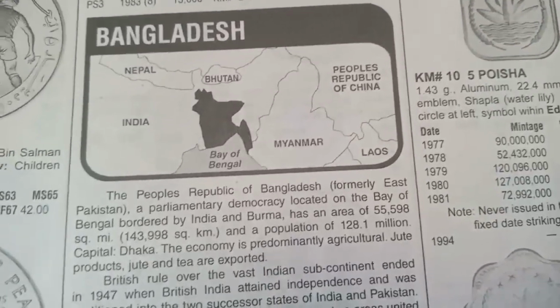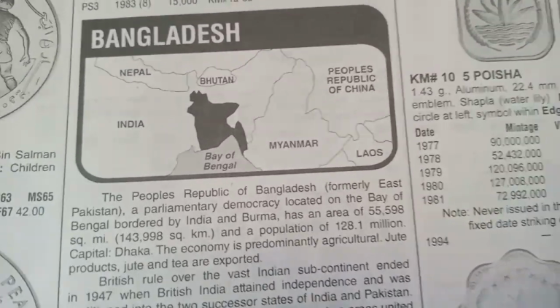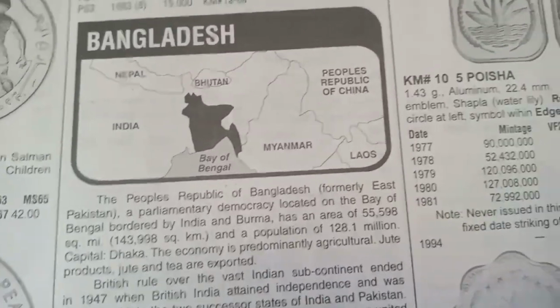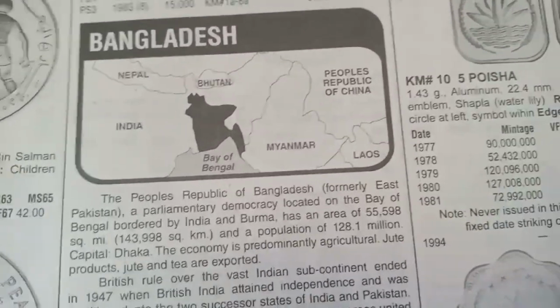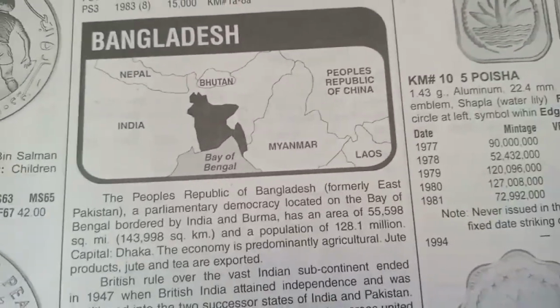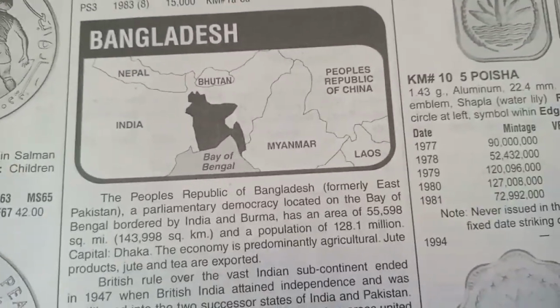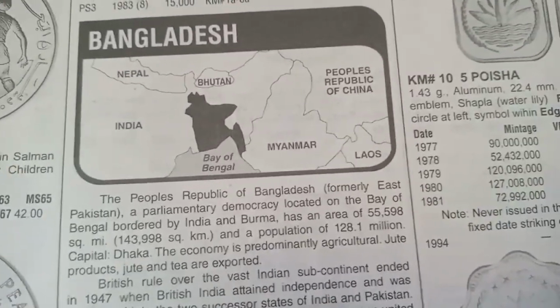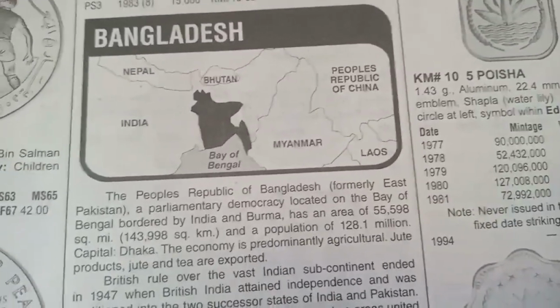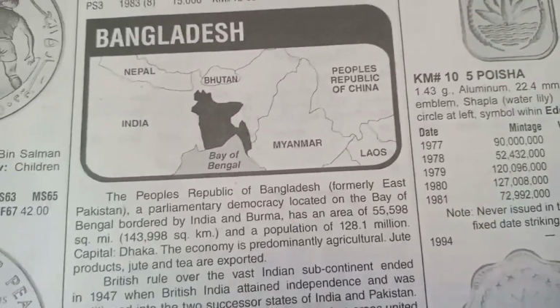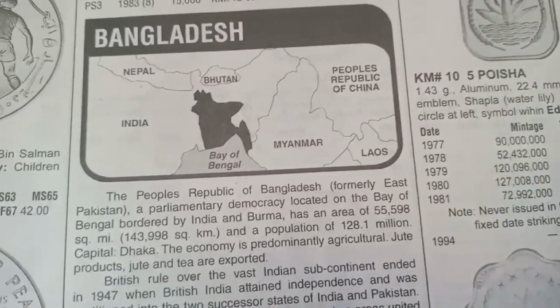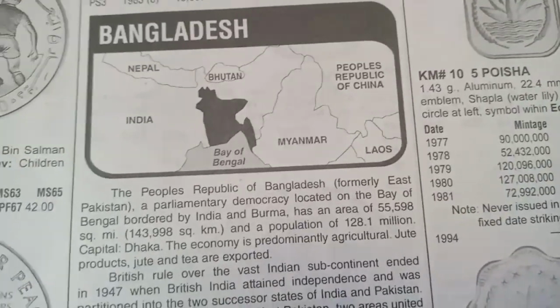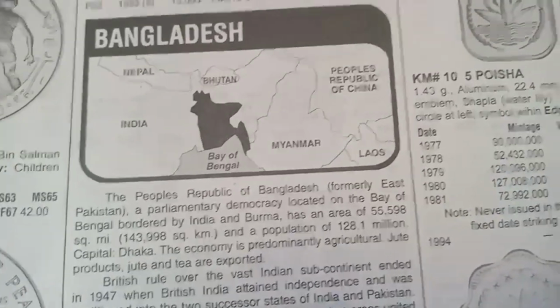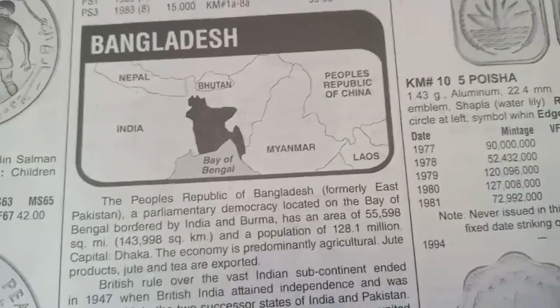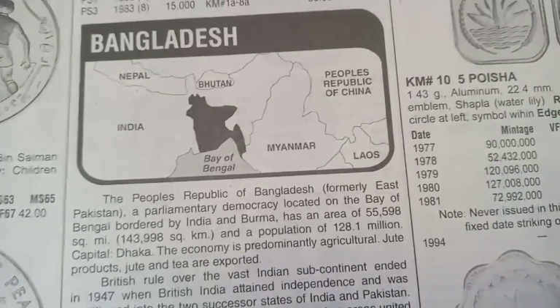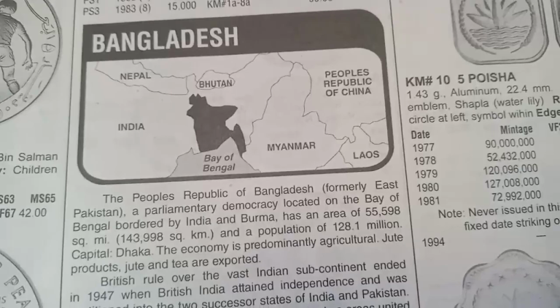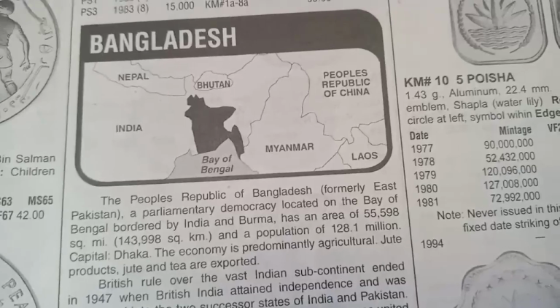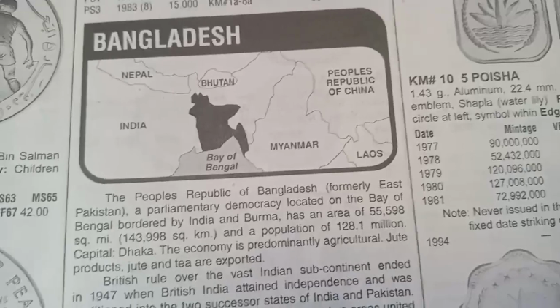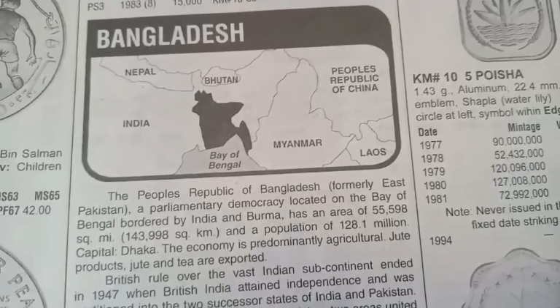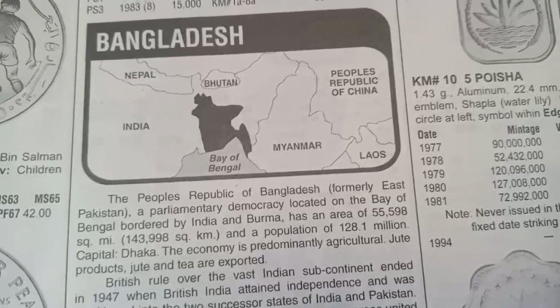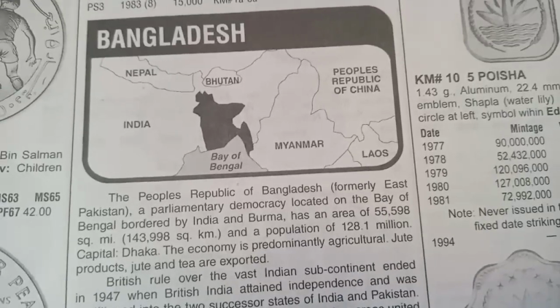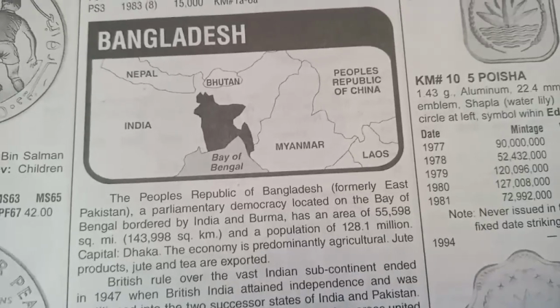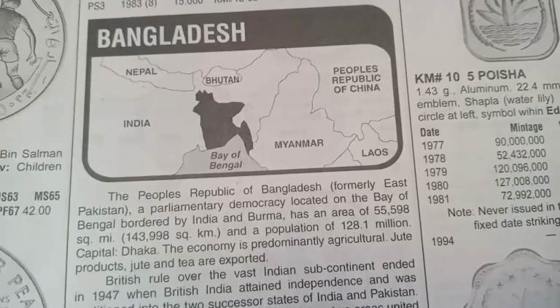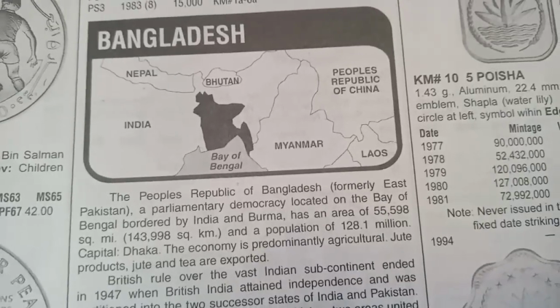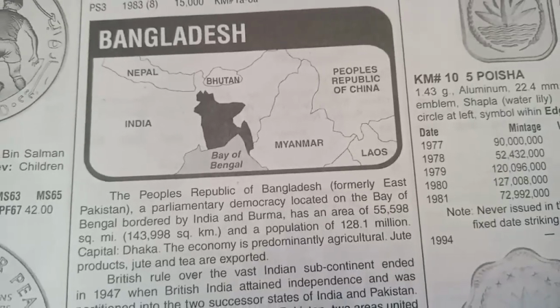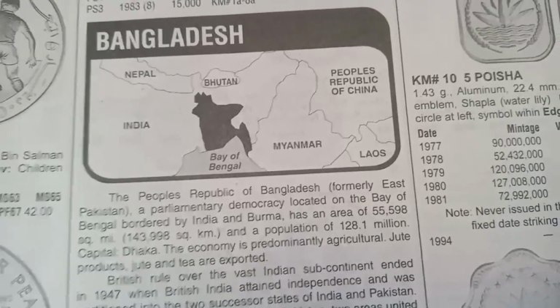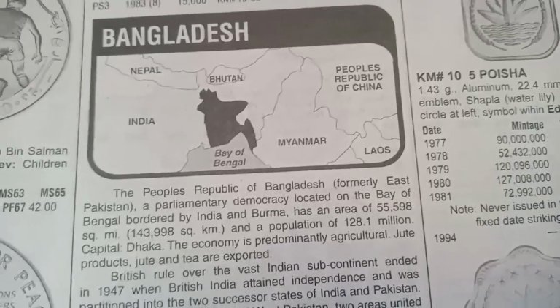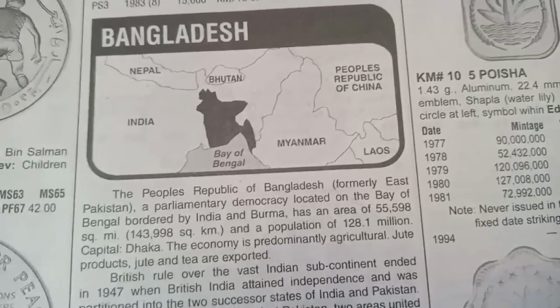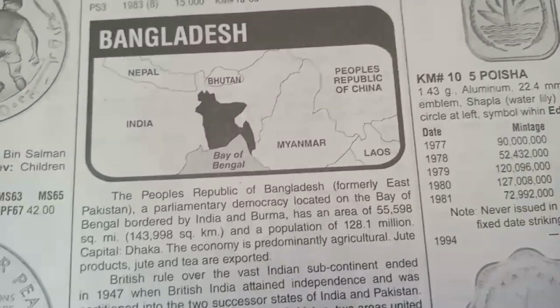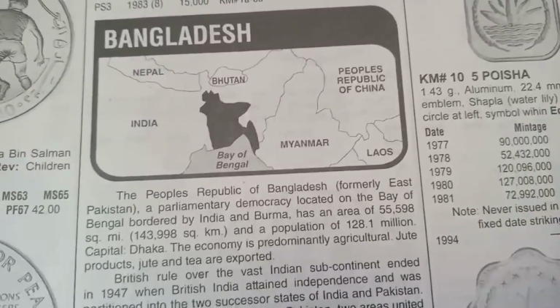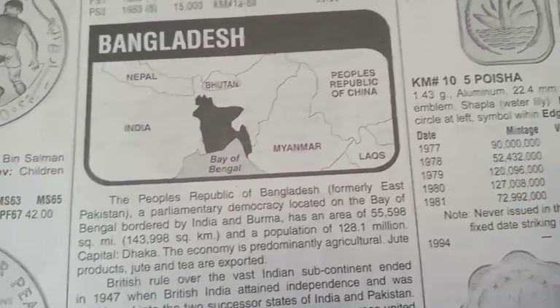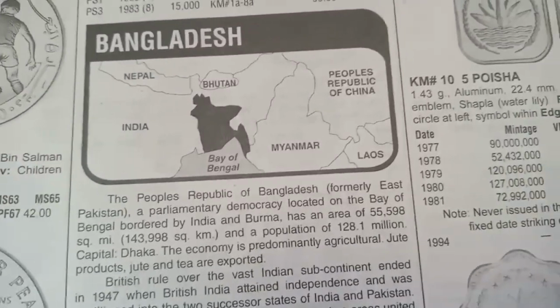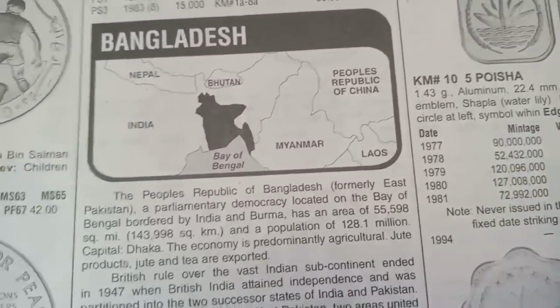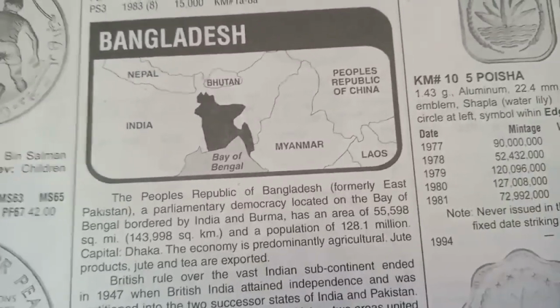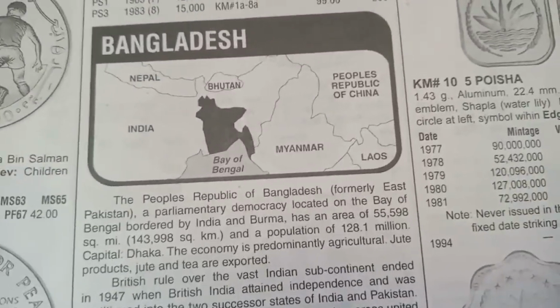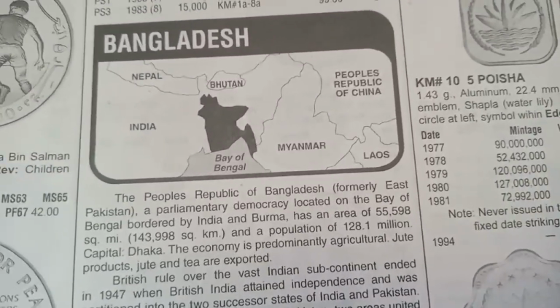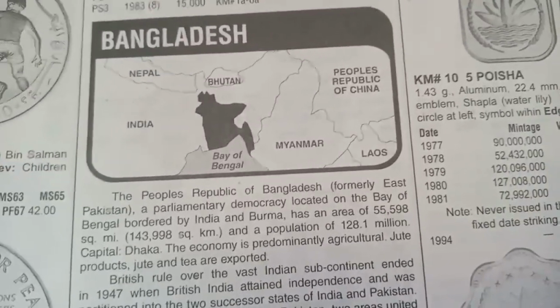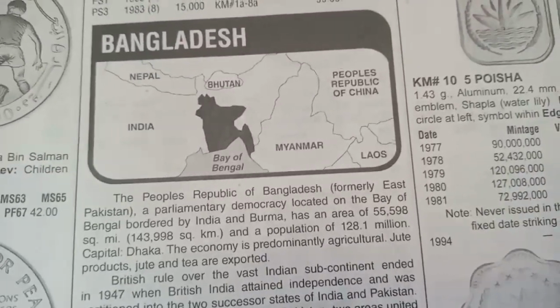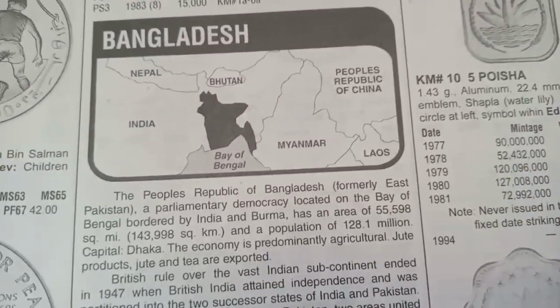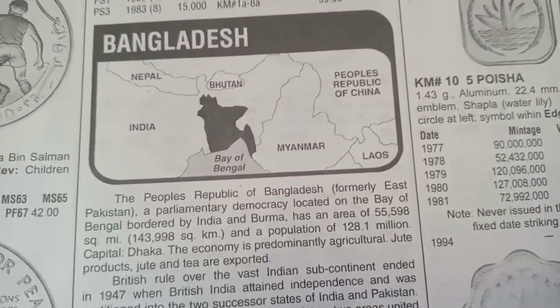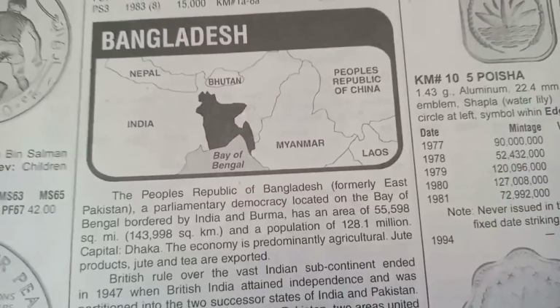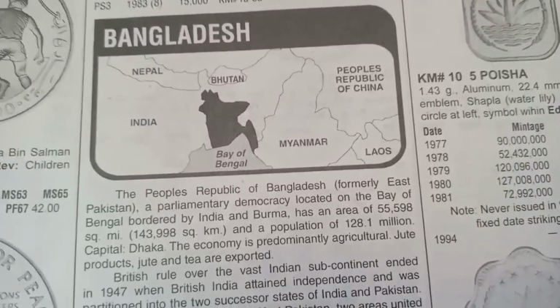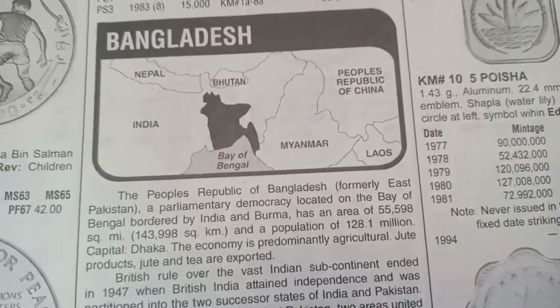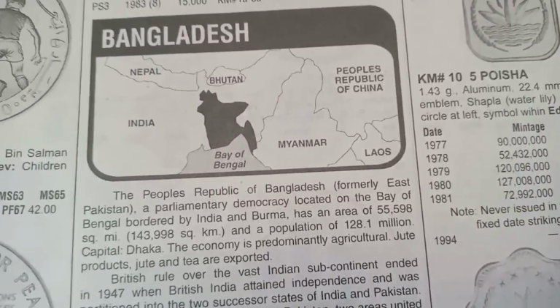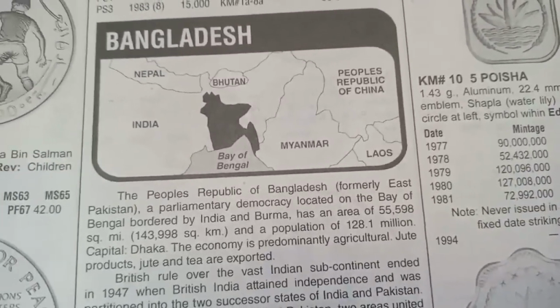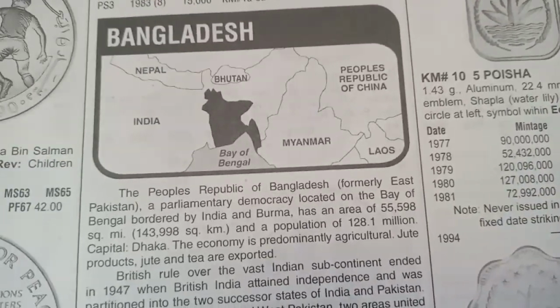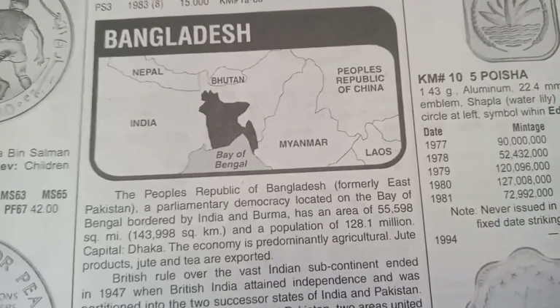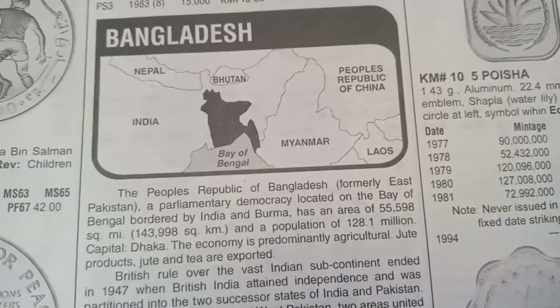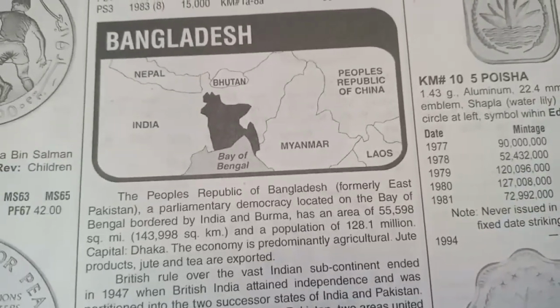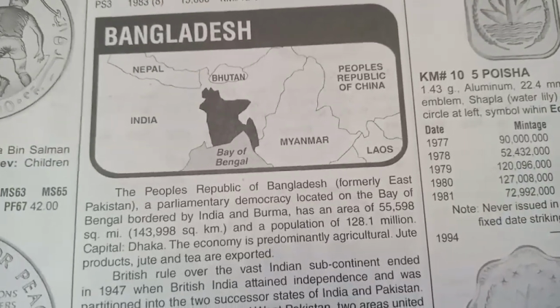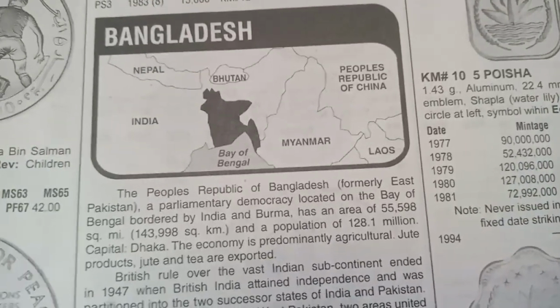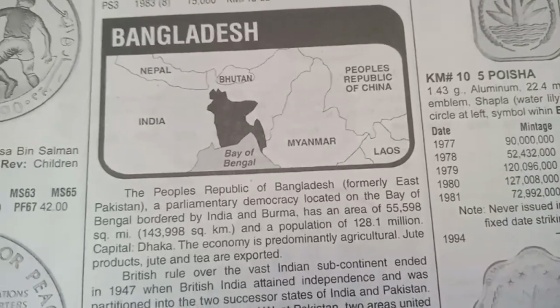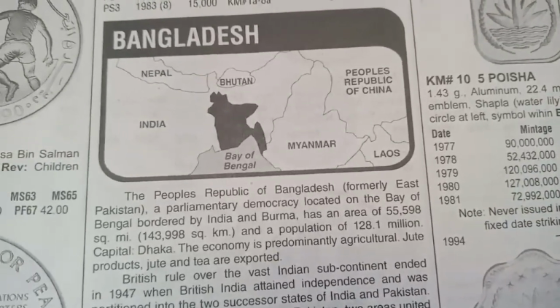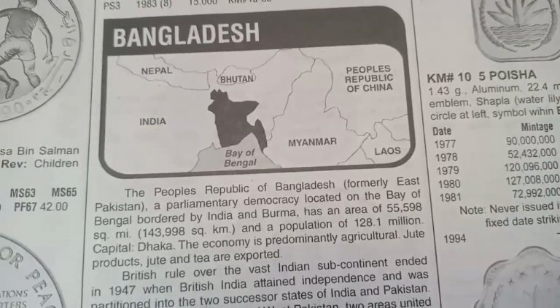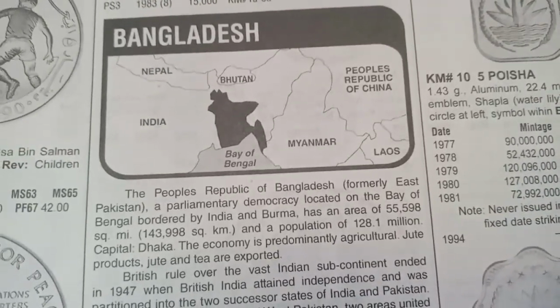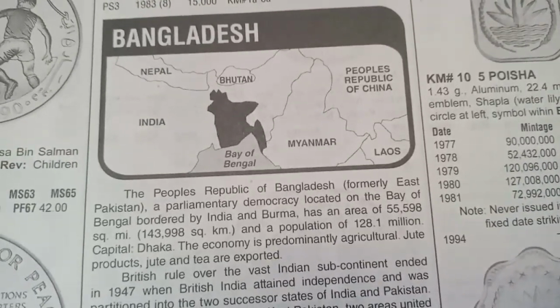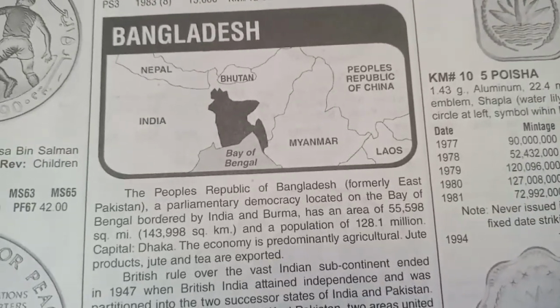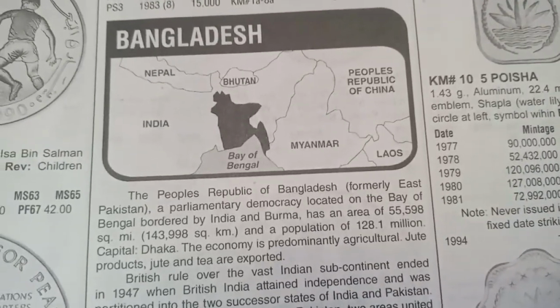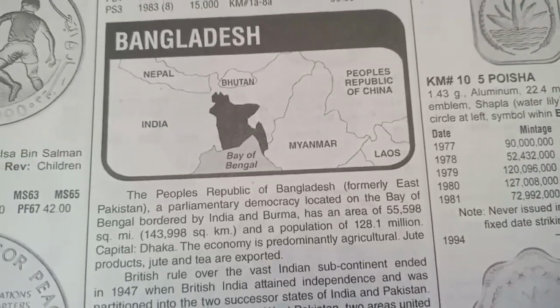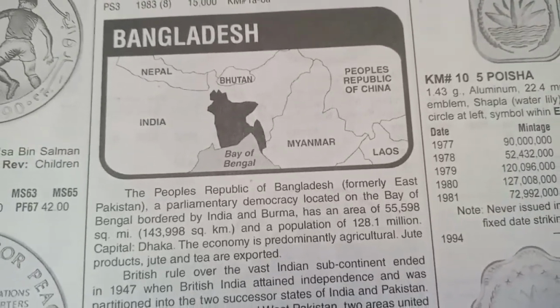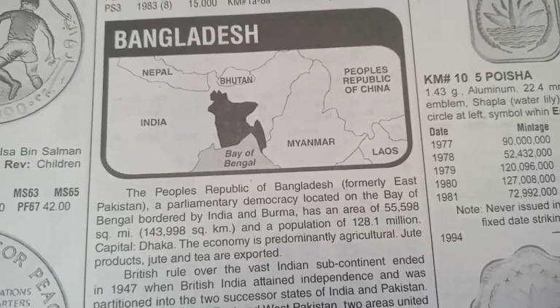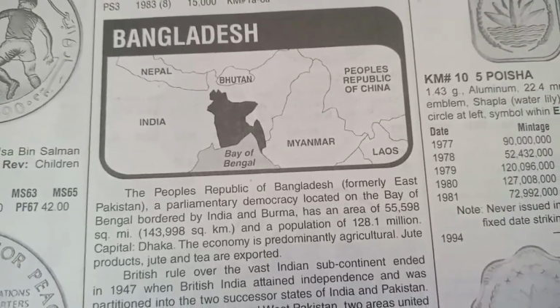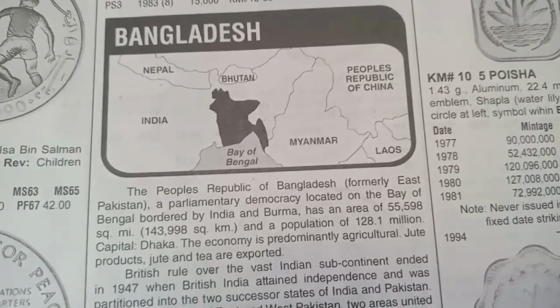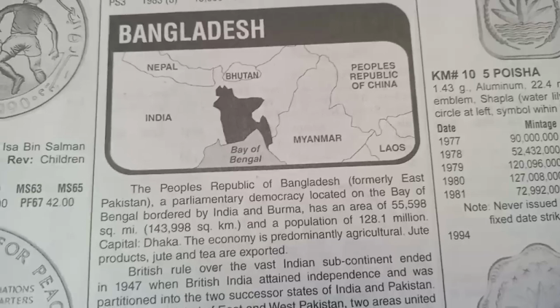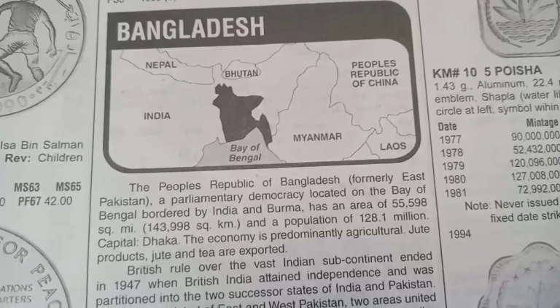Let's start today's video. Friends, I will not take any guarantee that the prices shown are absolutely correct.